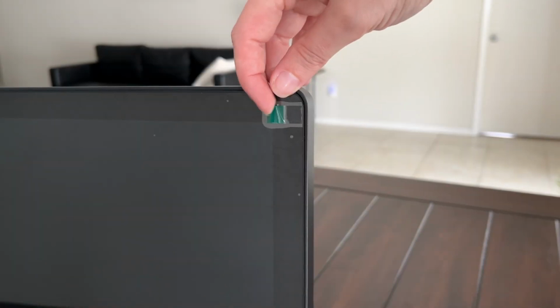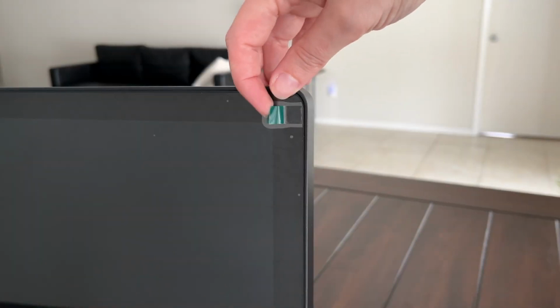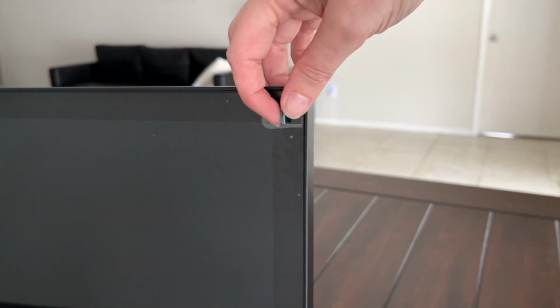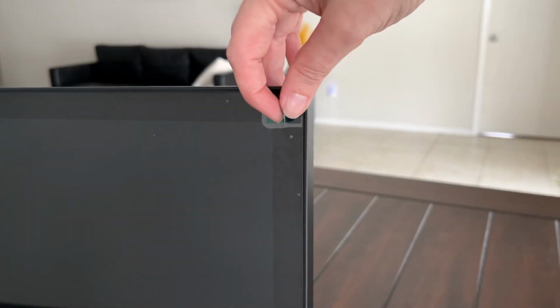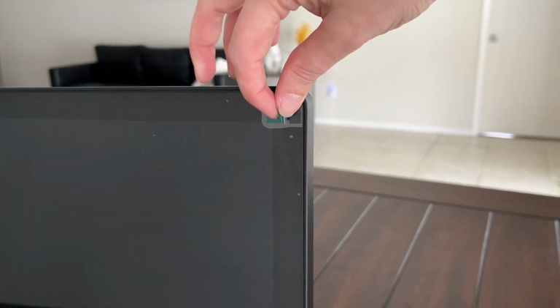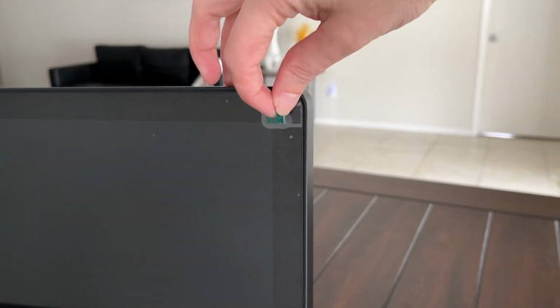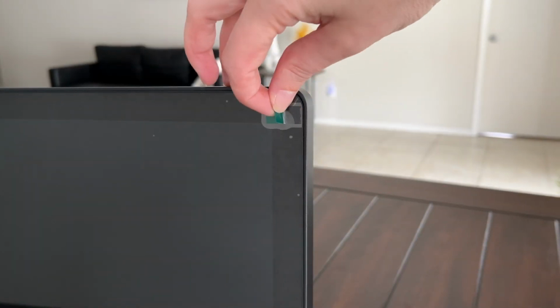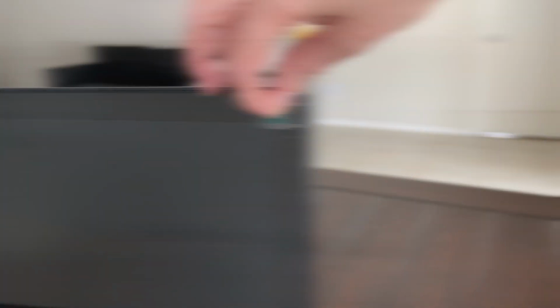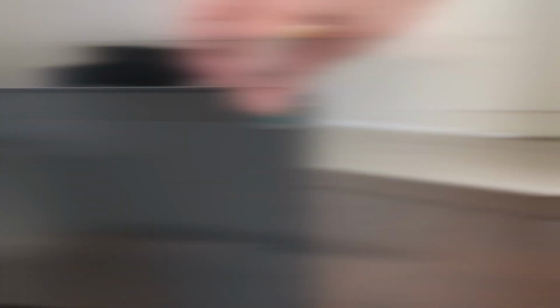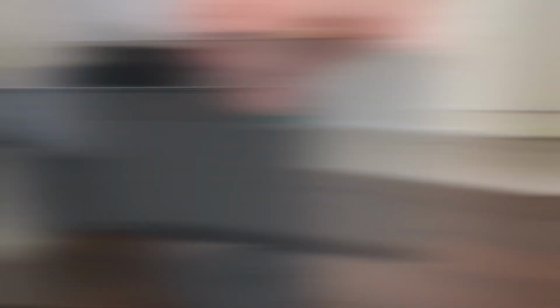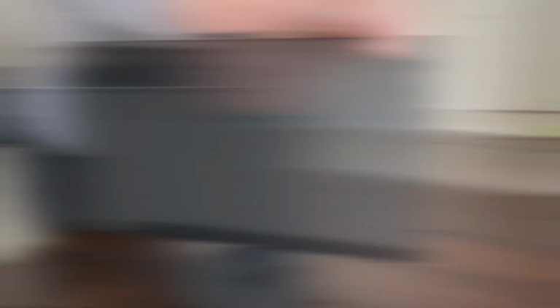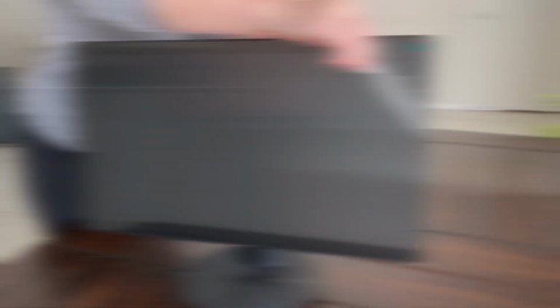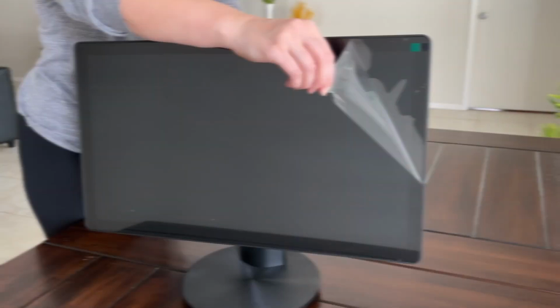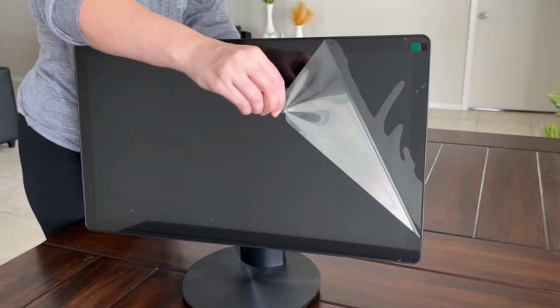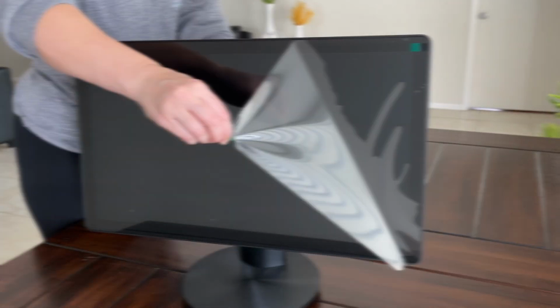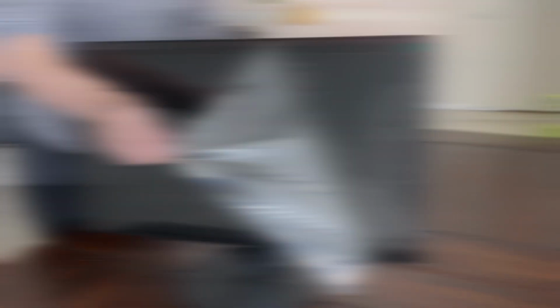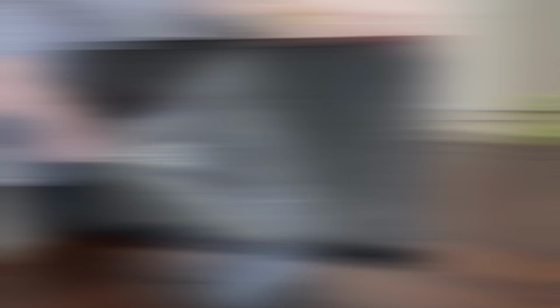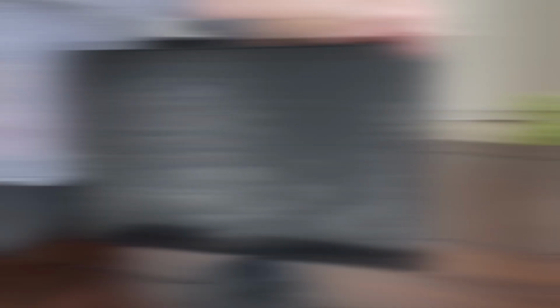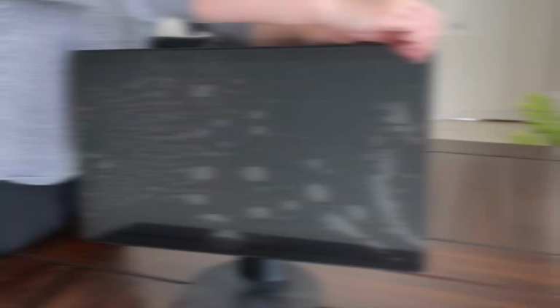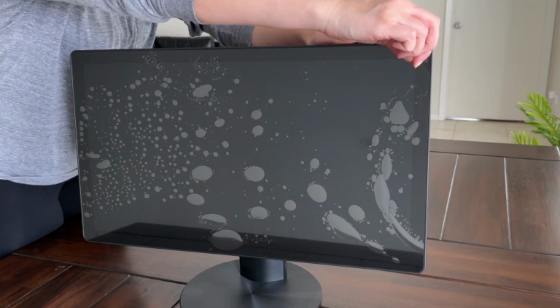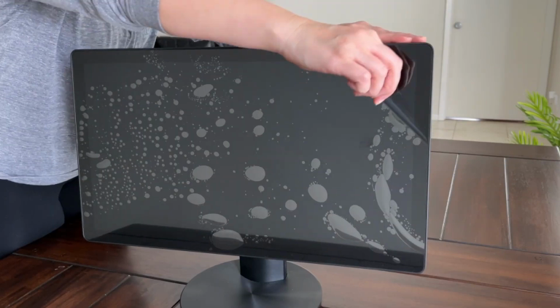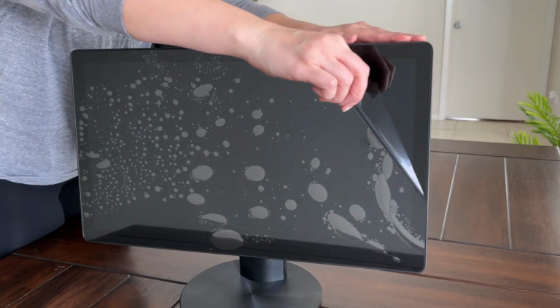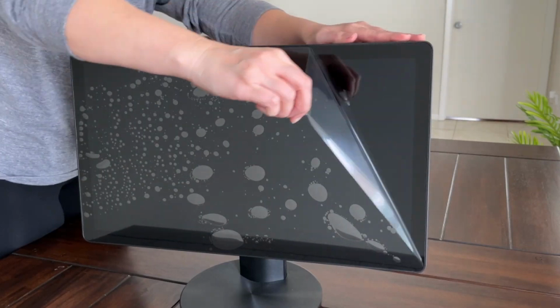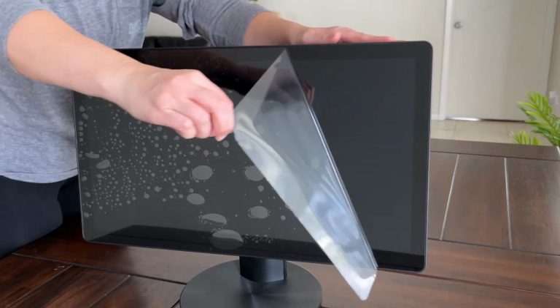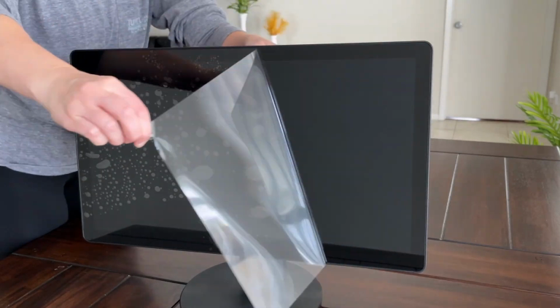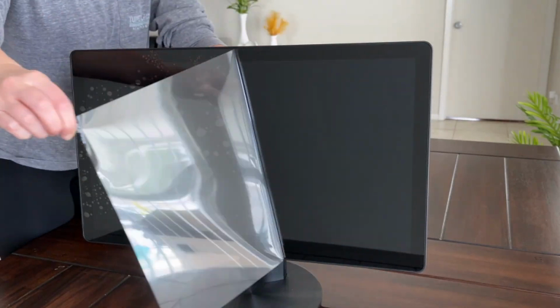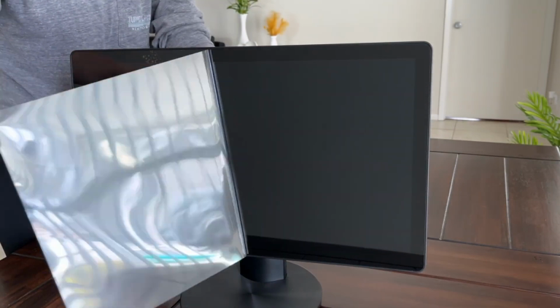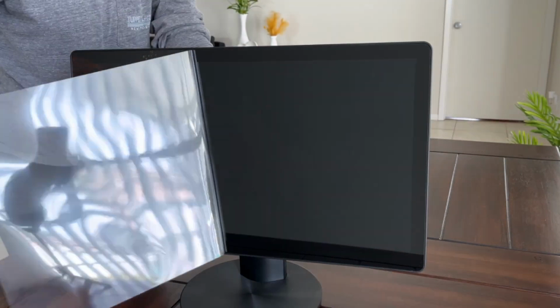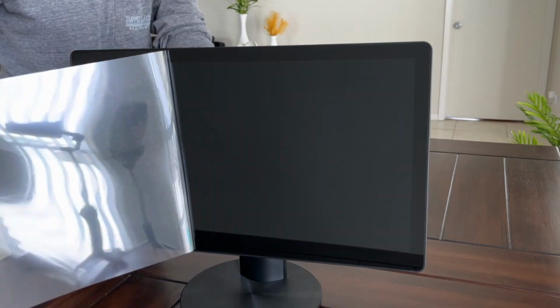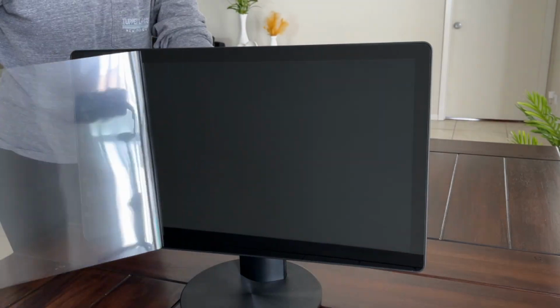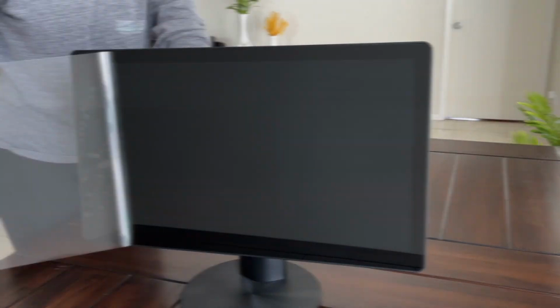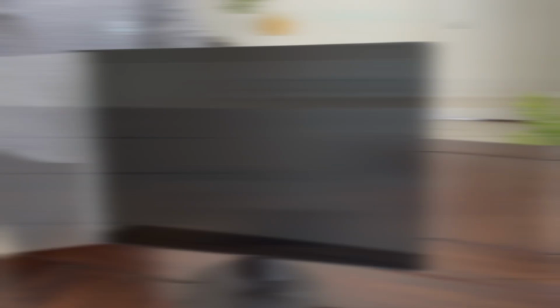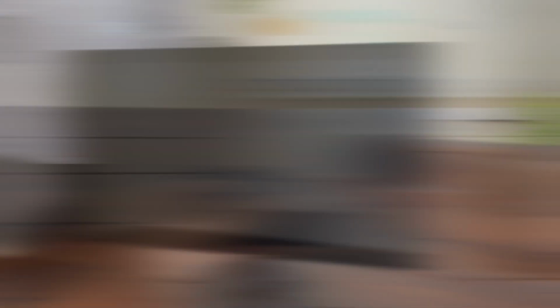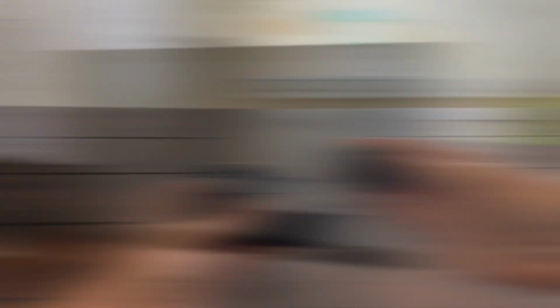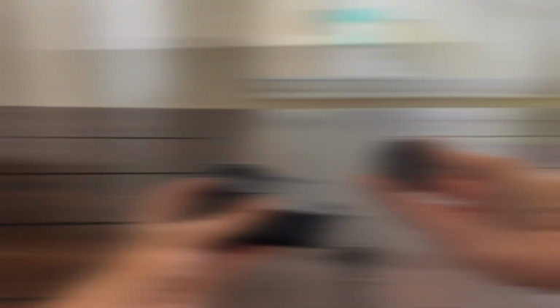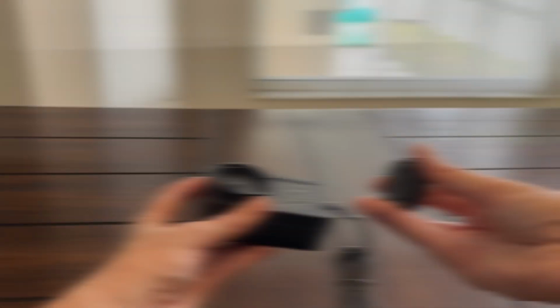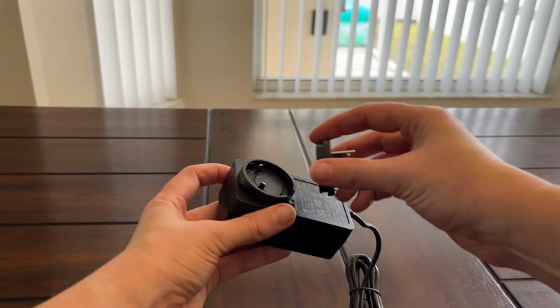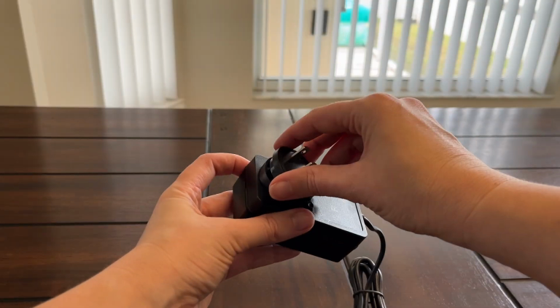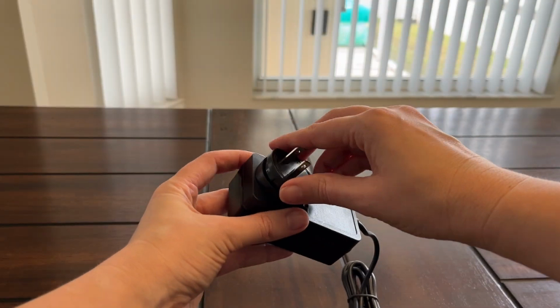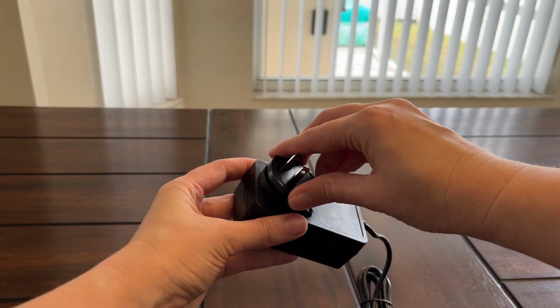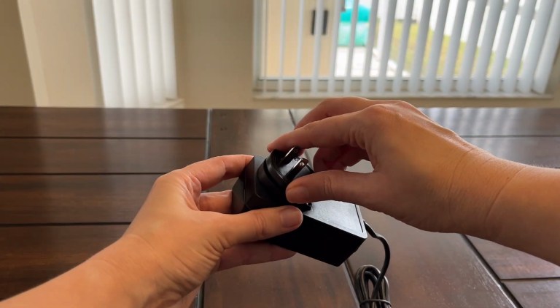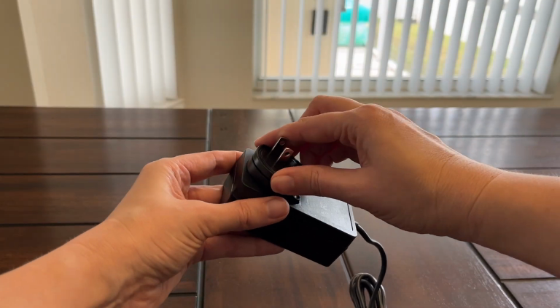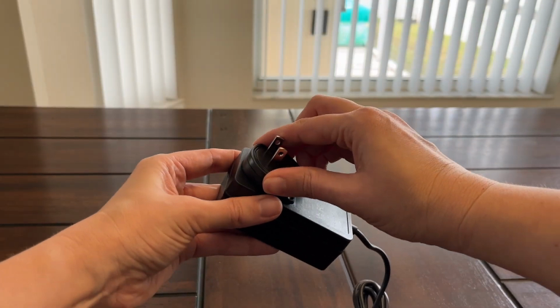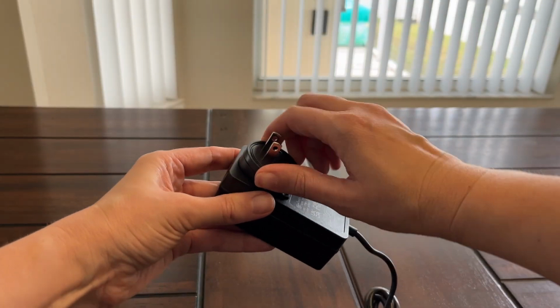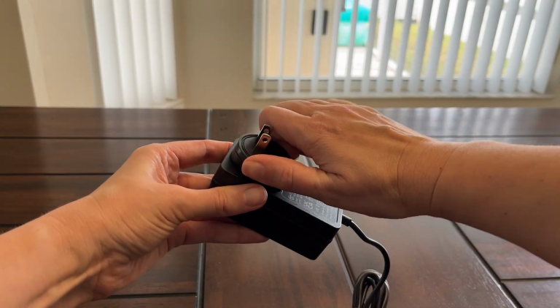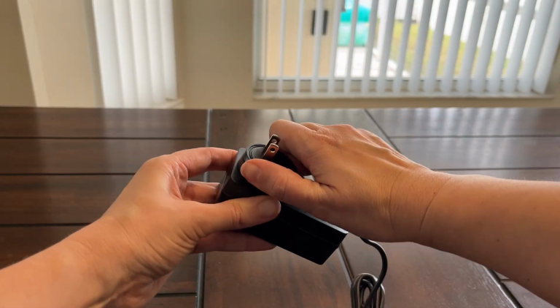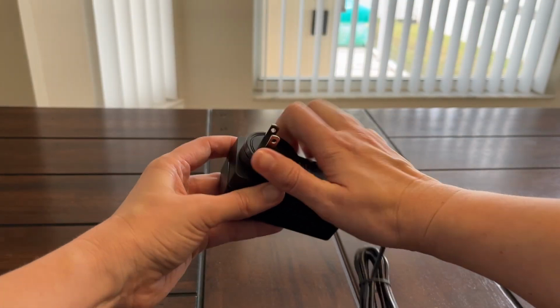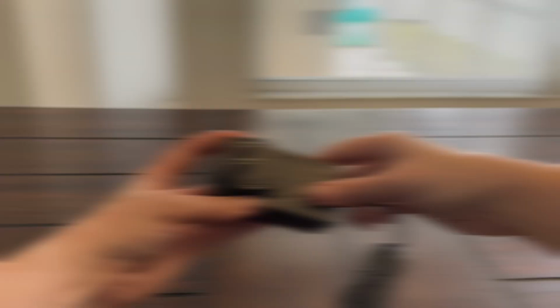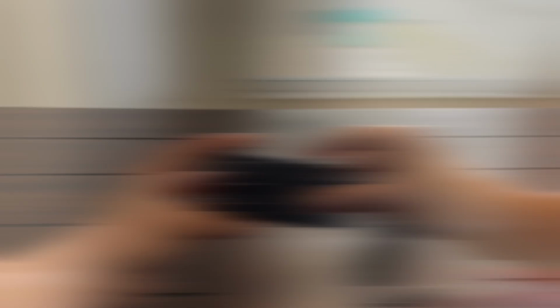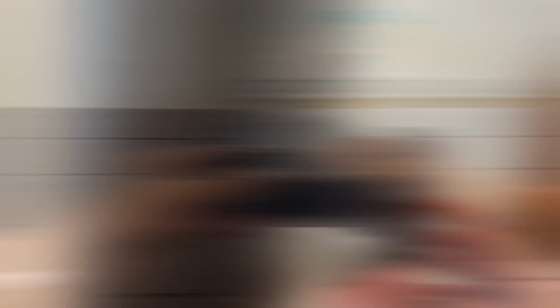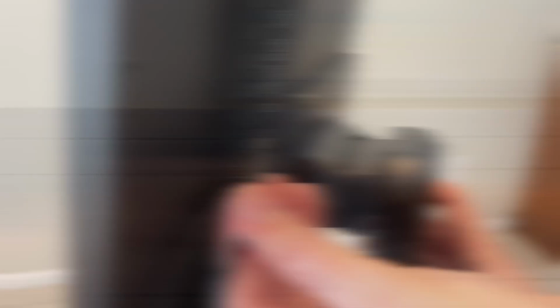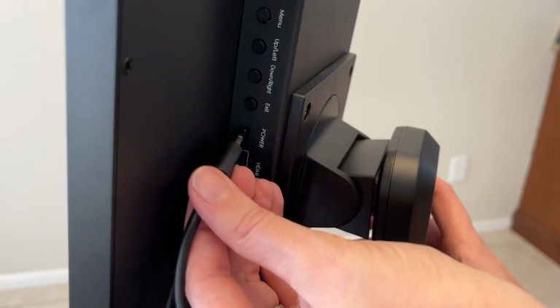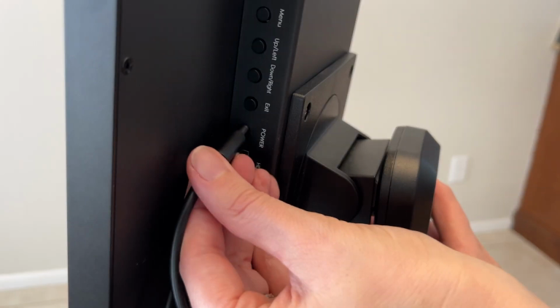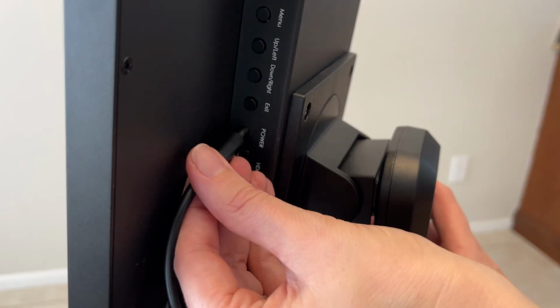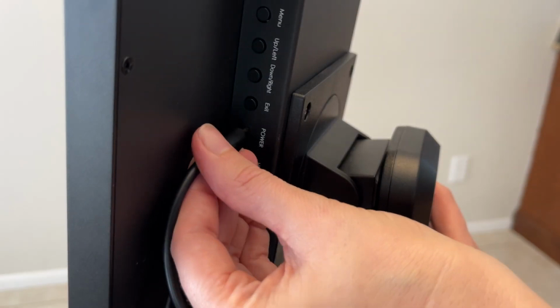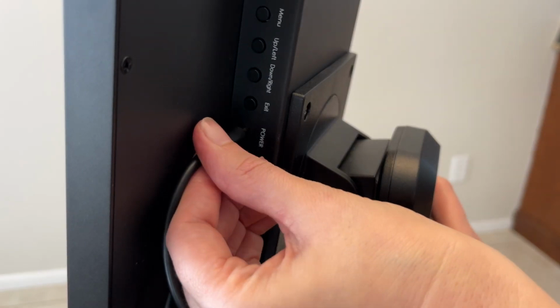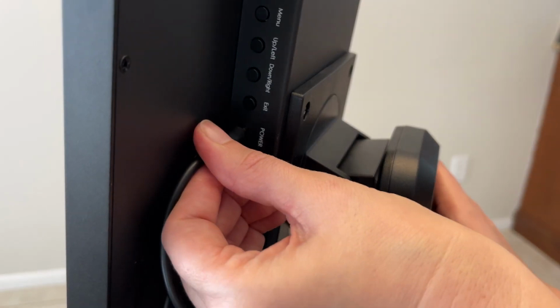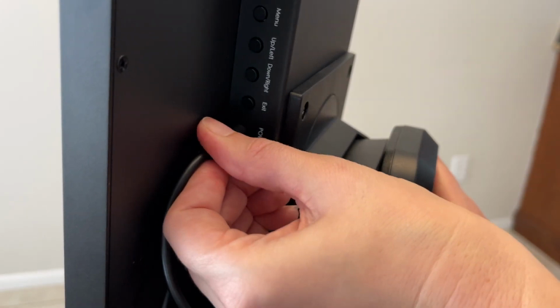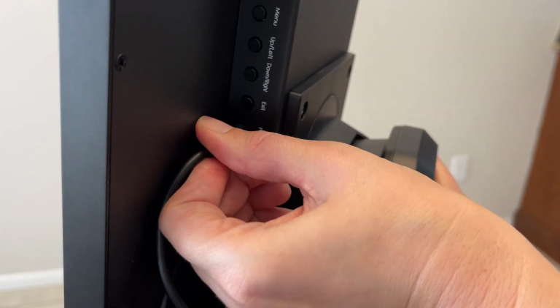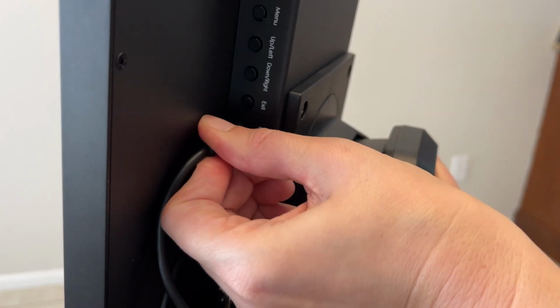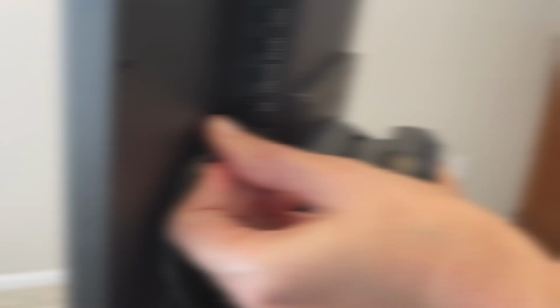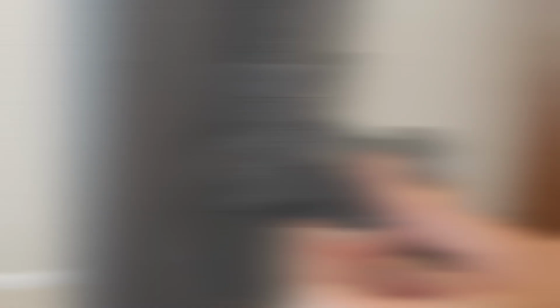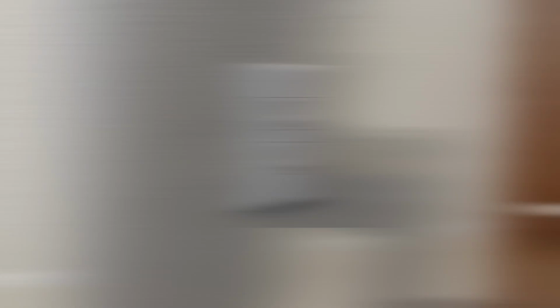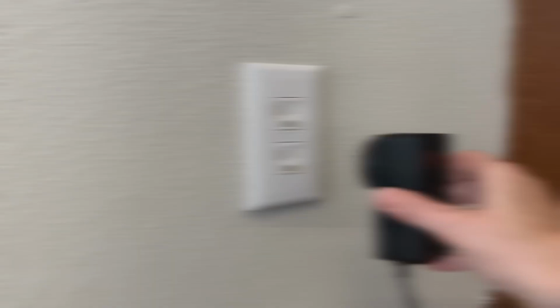Don't forget to remove the screen cover — note that this one comes with two. Now let's get our cables together and plugged in to begin connection setup.